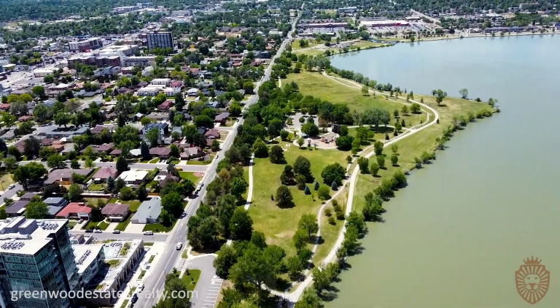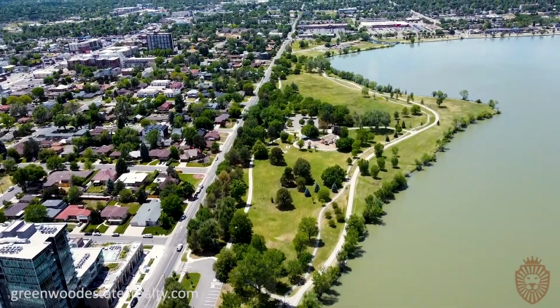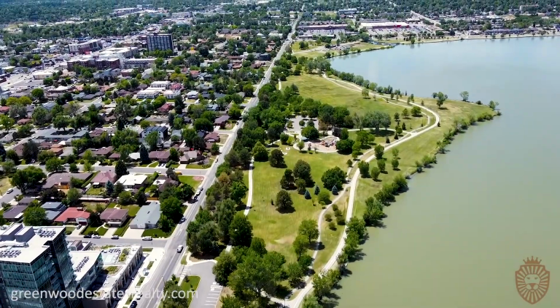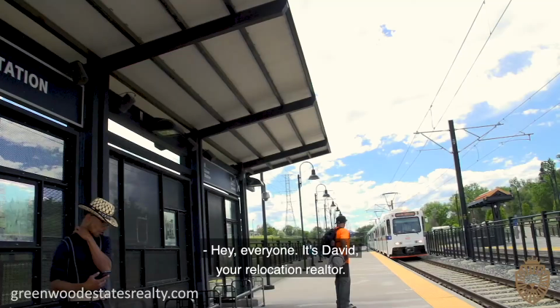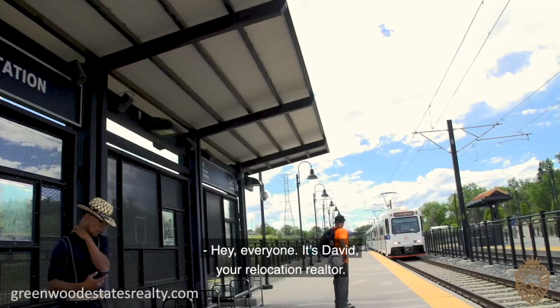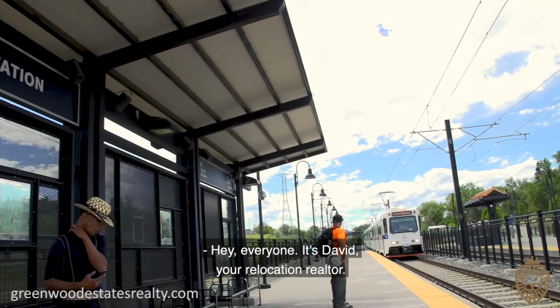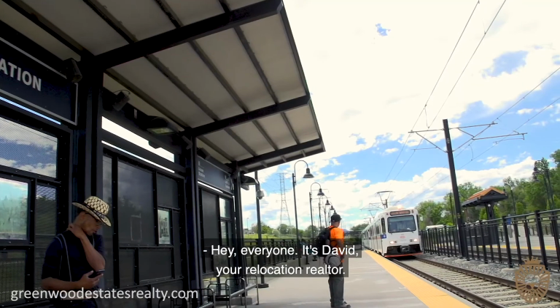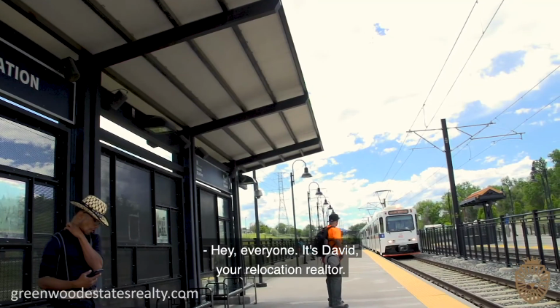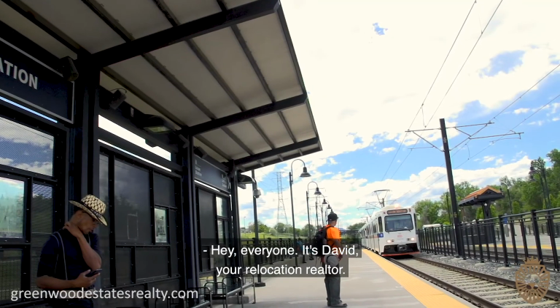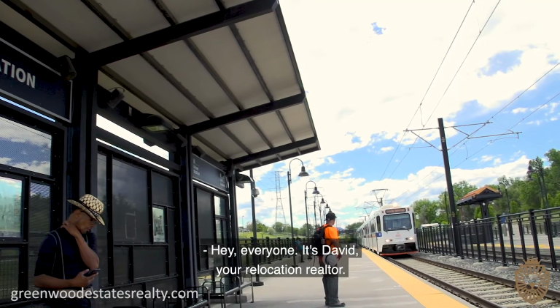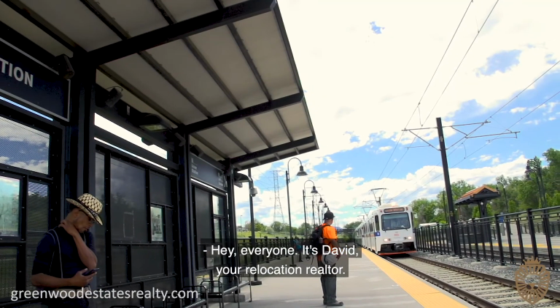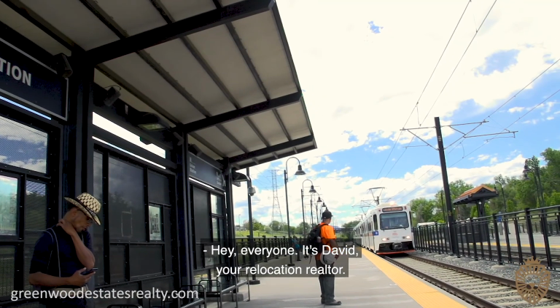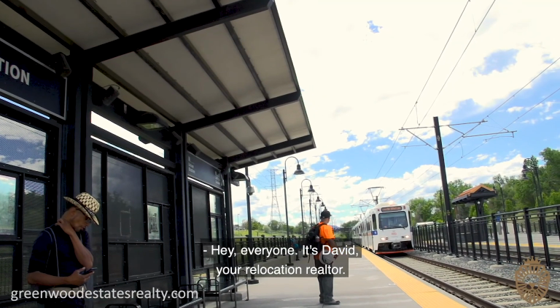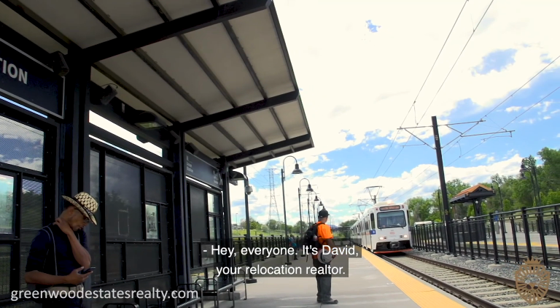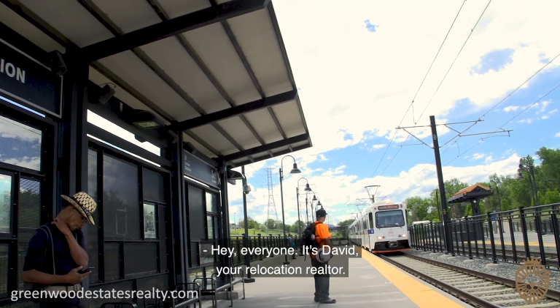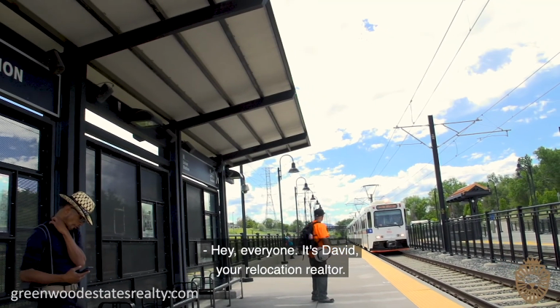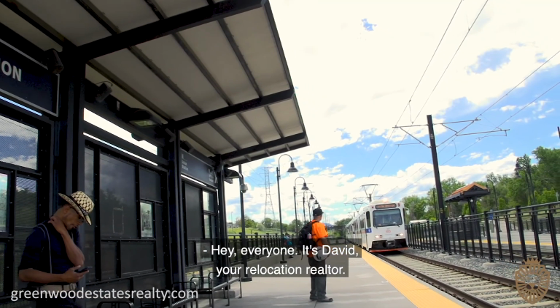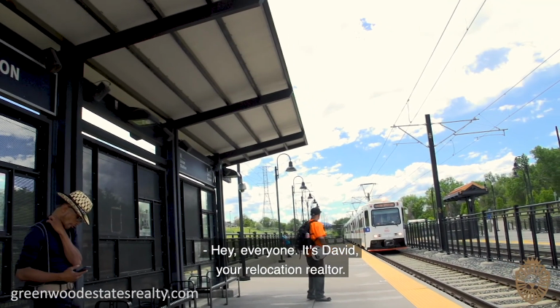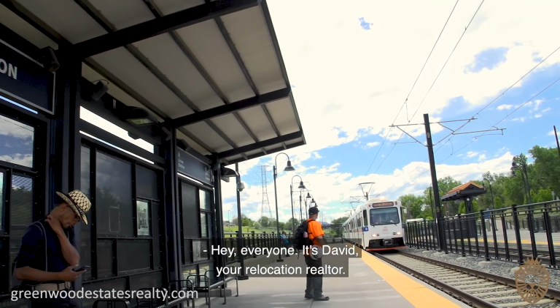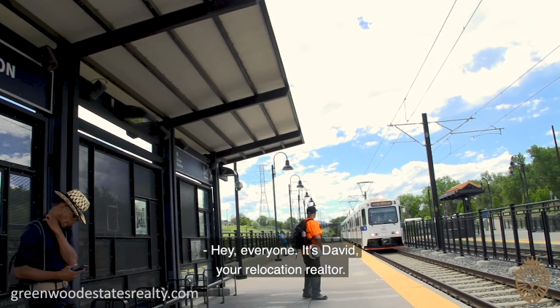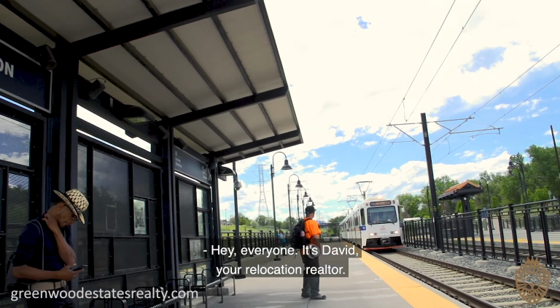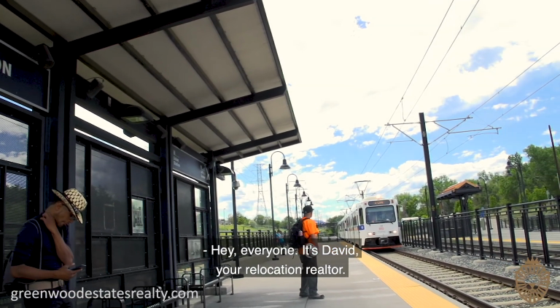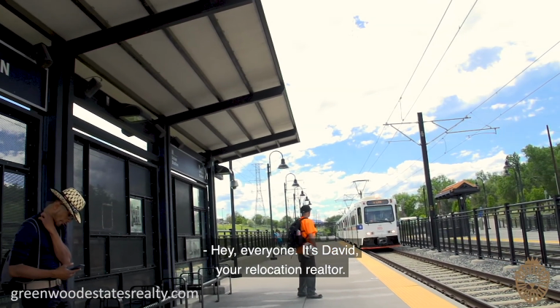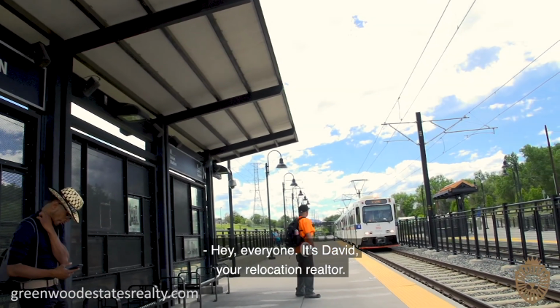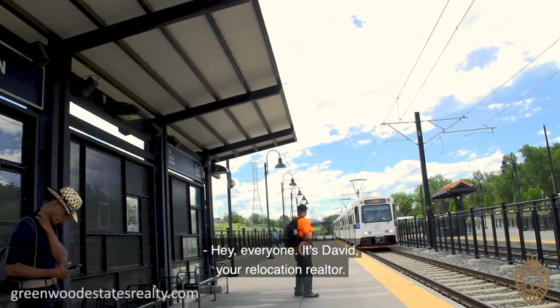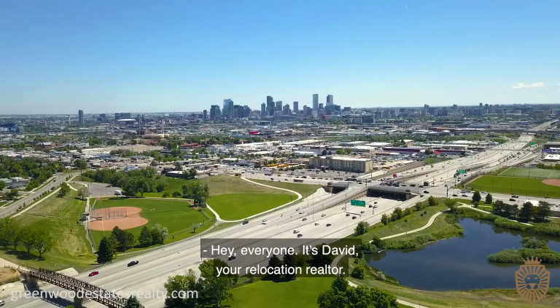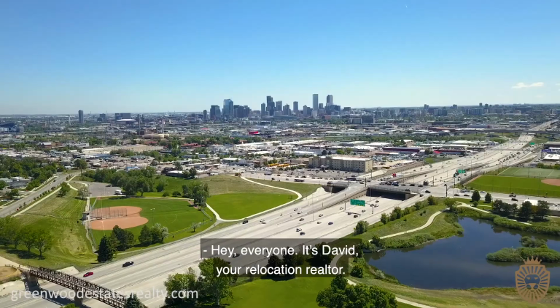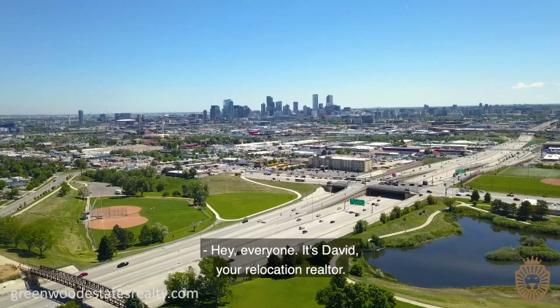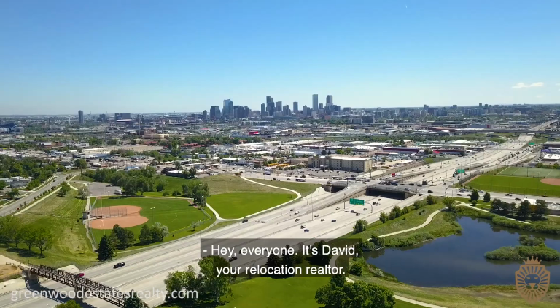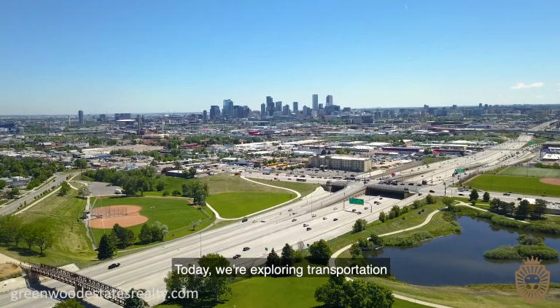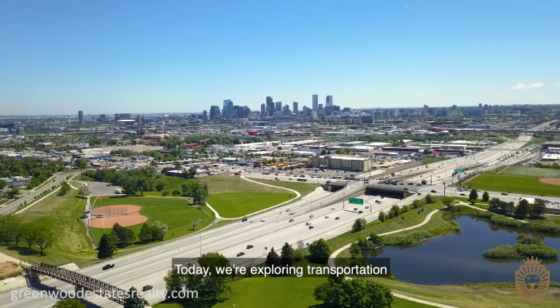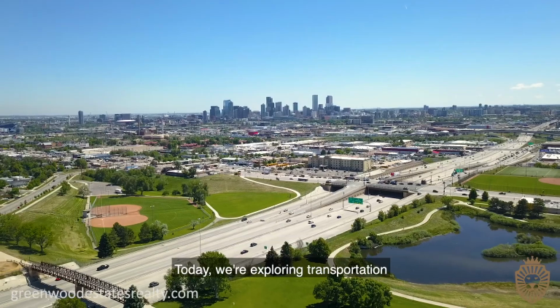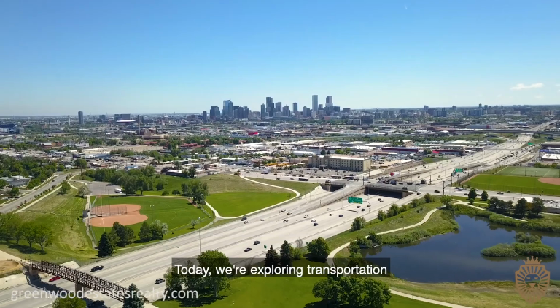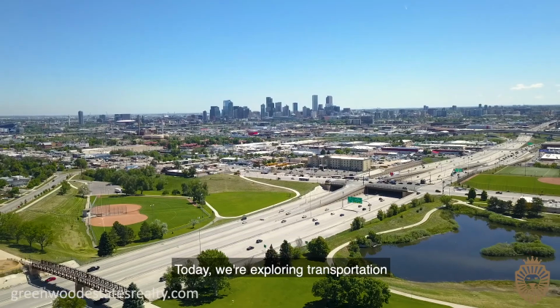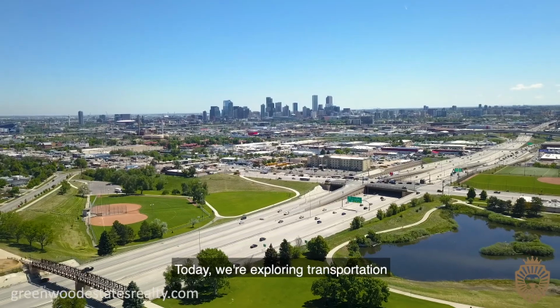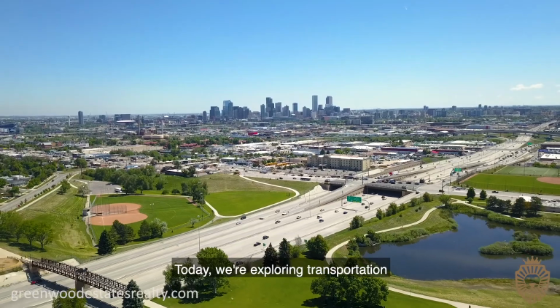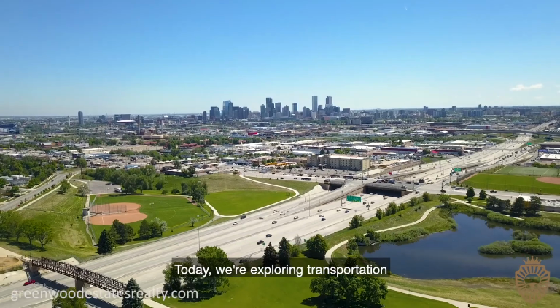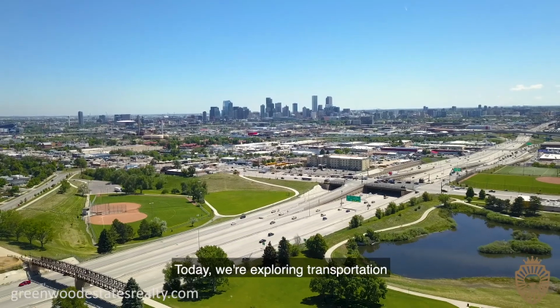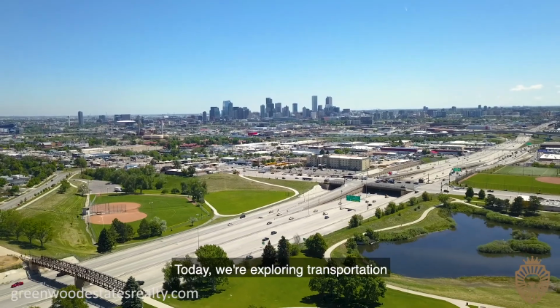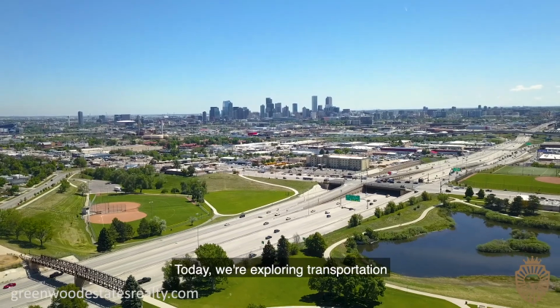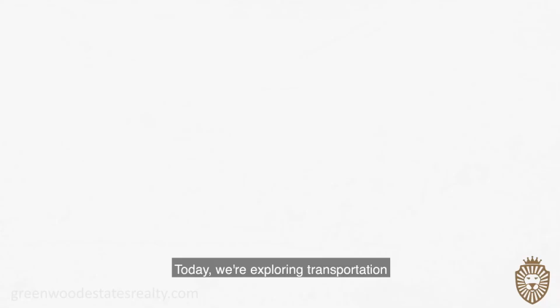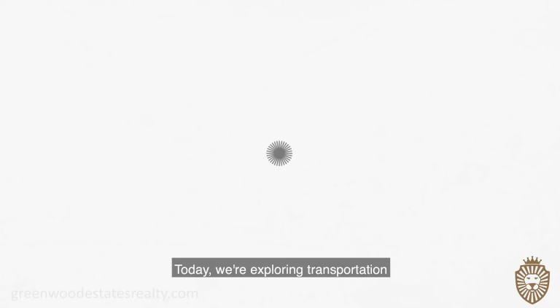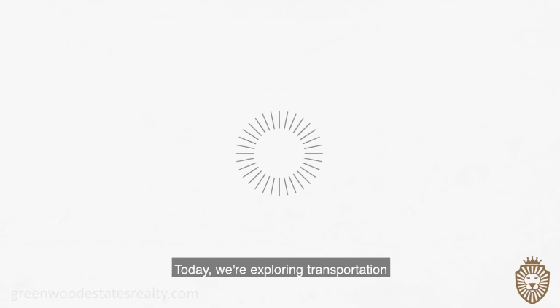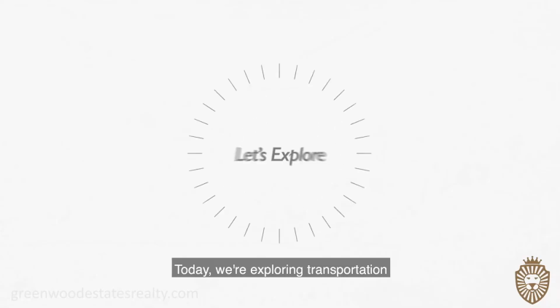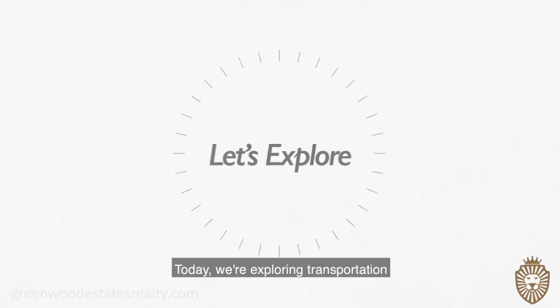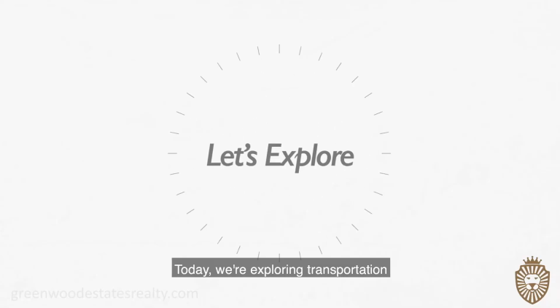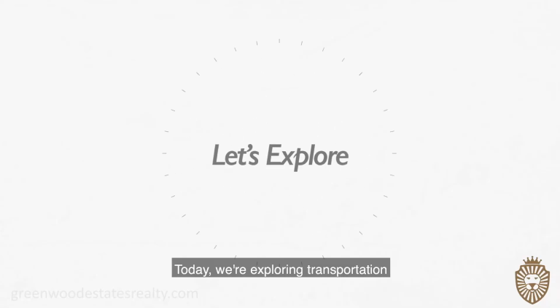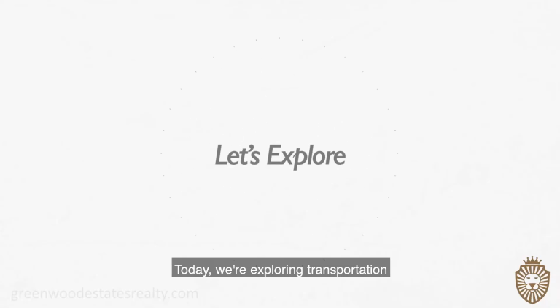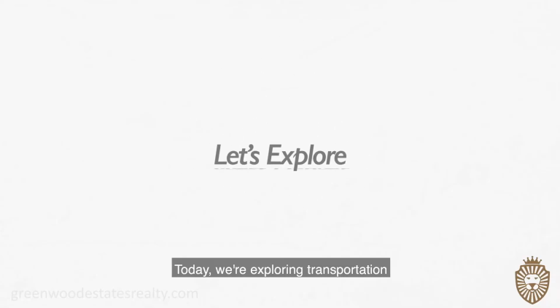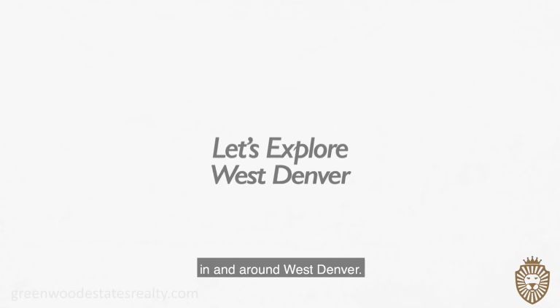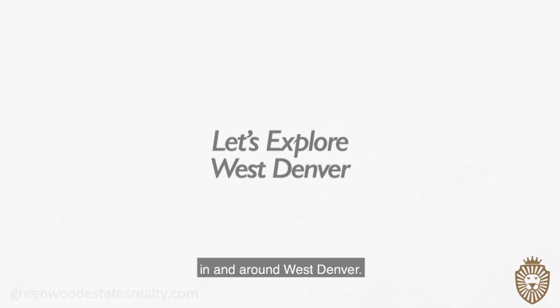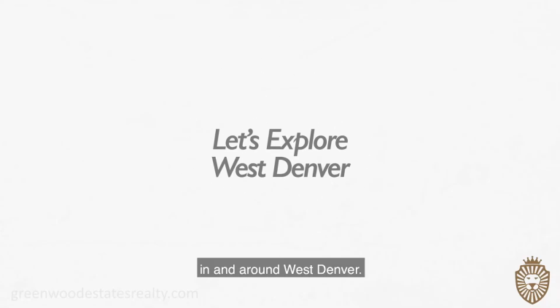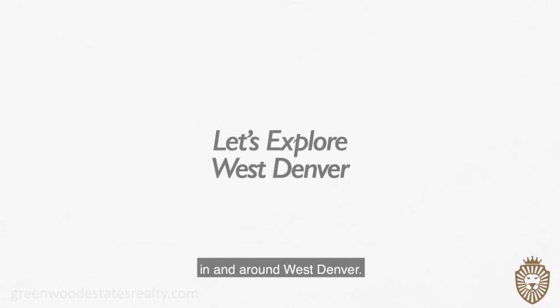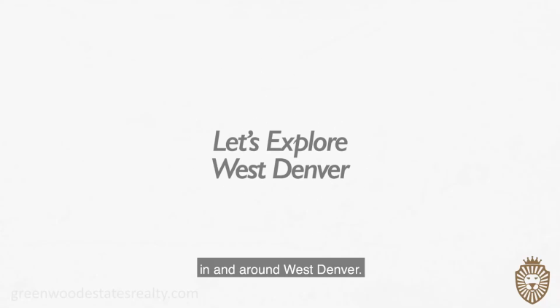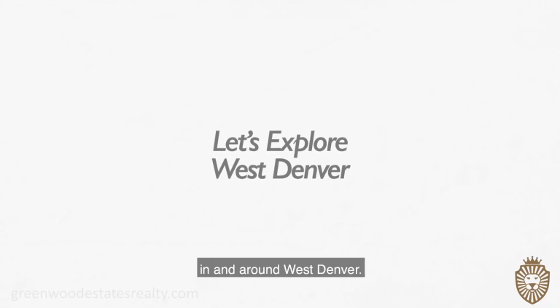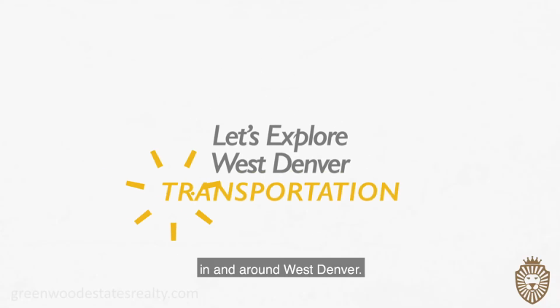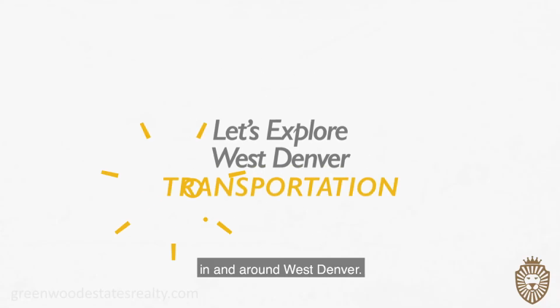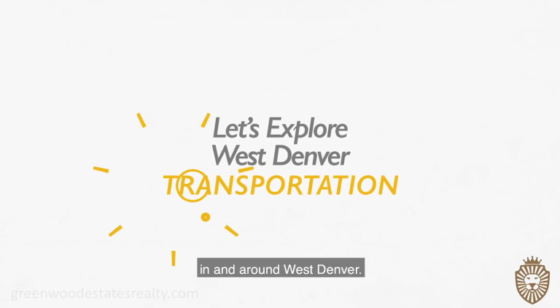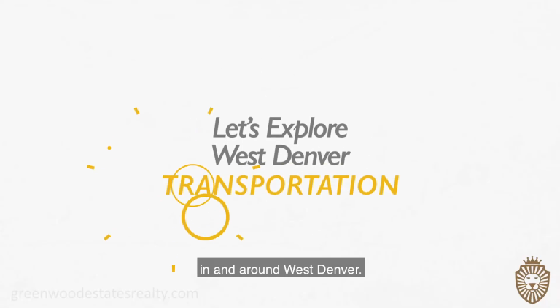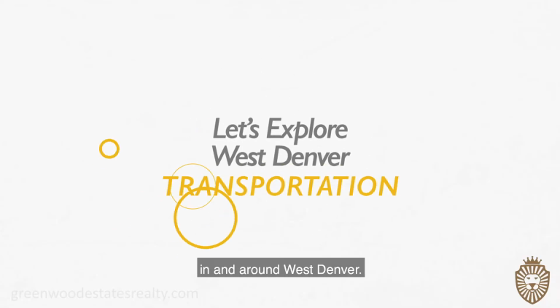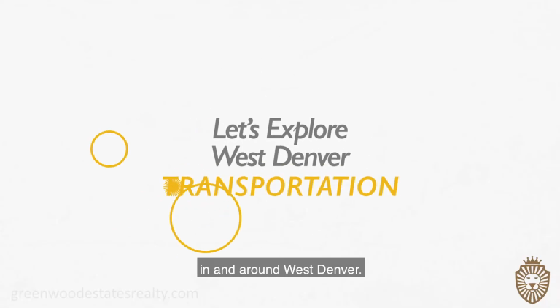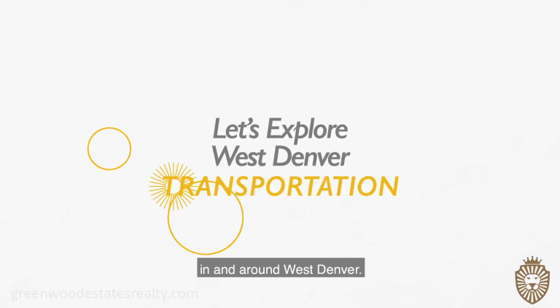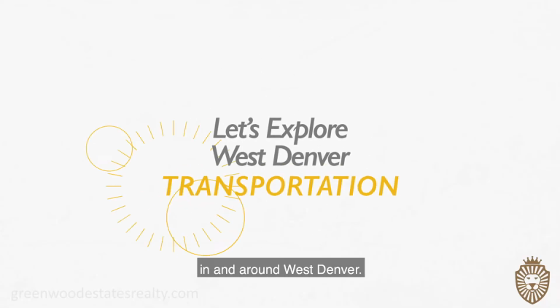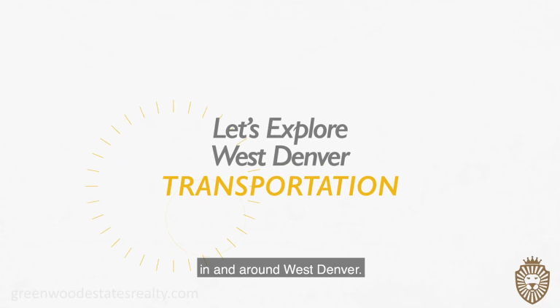Hey everyone, it's David, your Relocation Realtor. Today we're exploring transportation in and around West Denver.